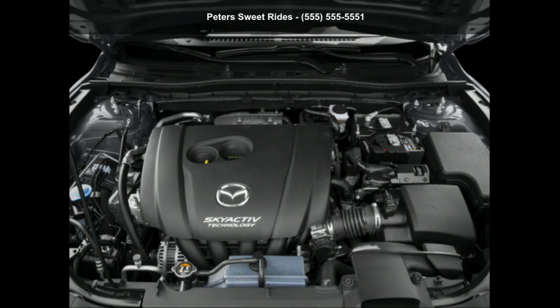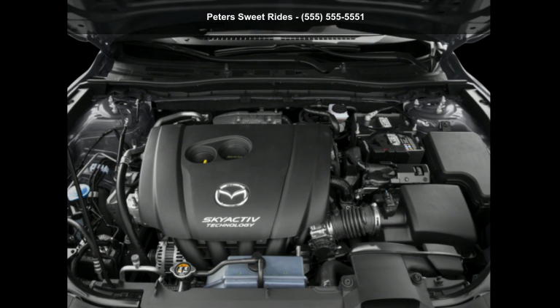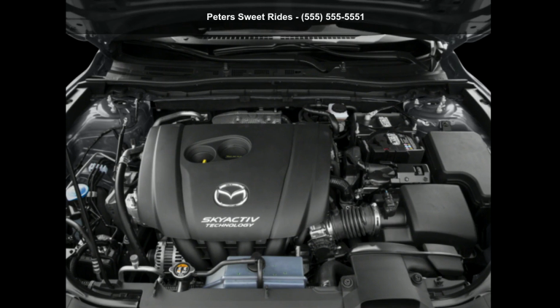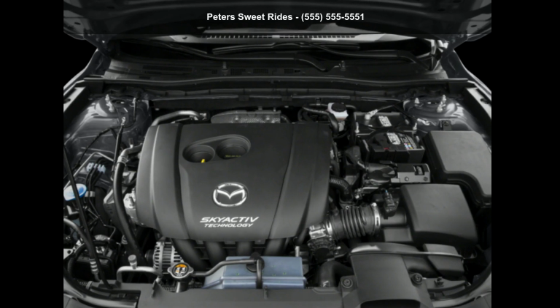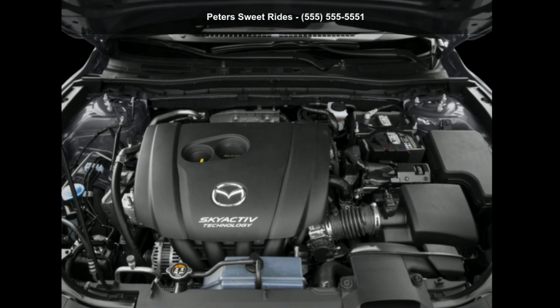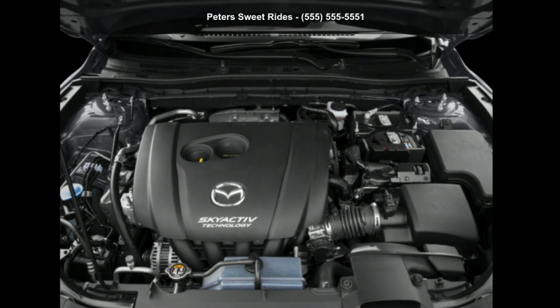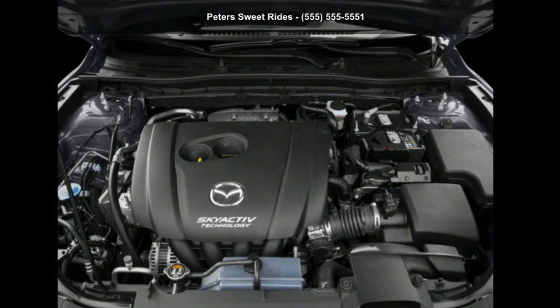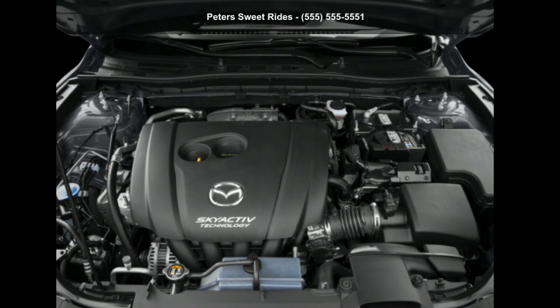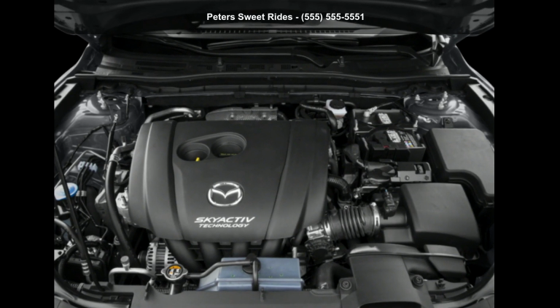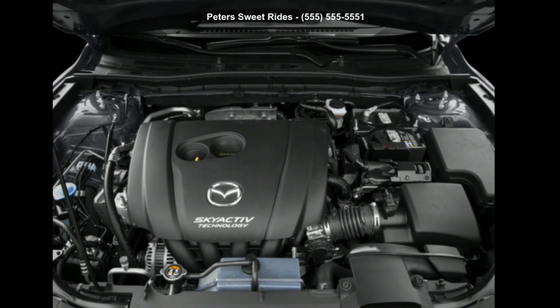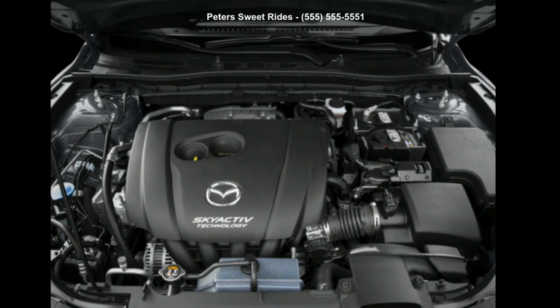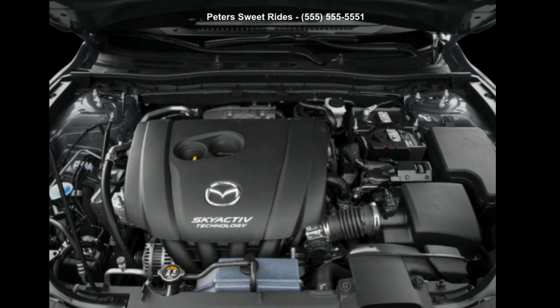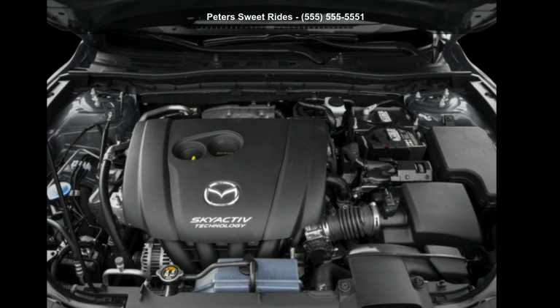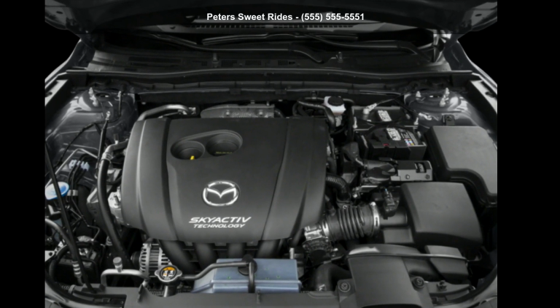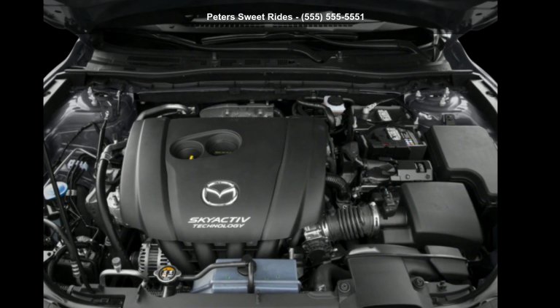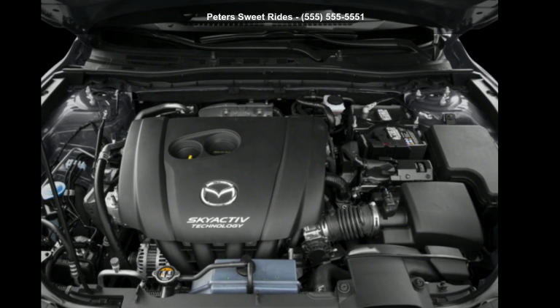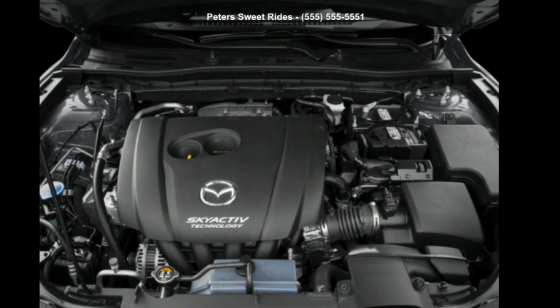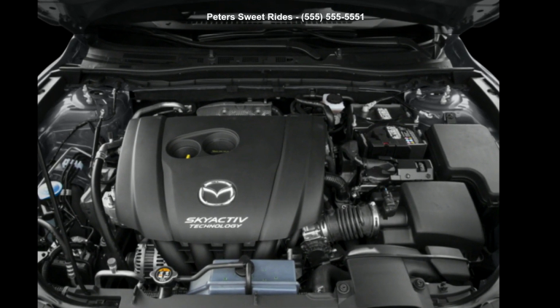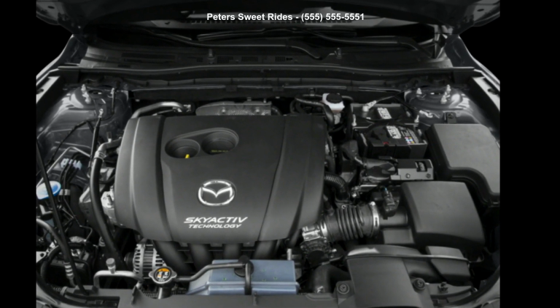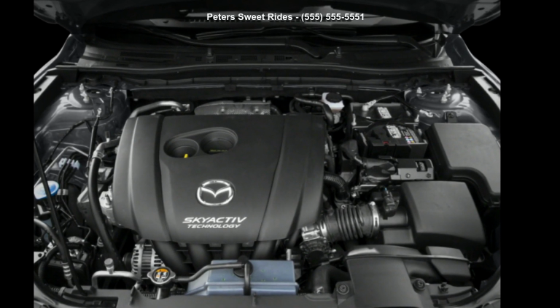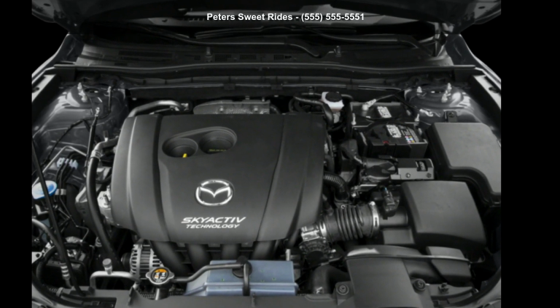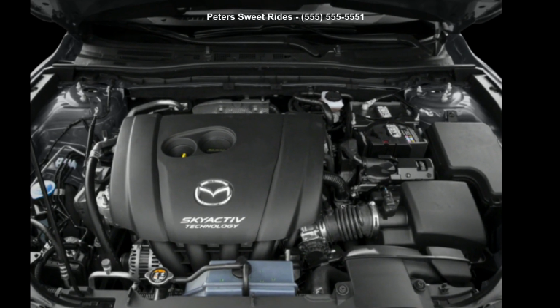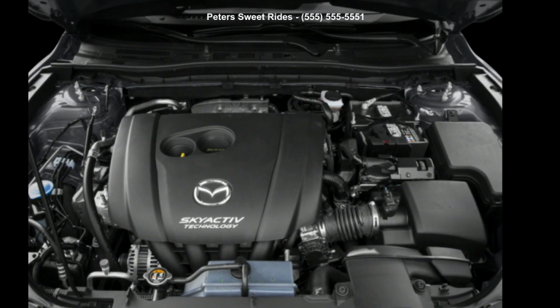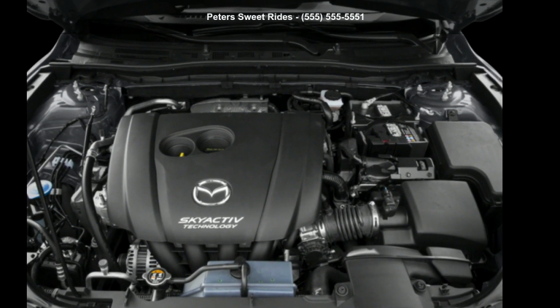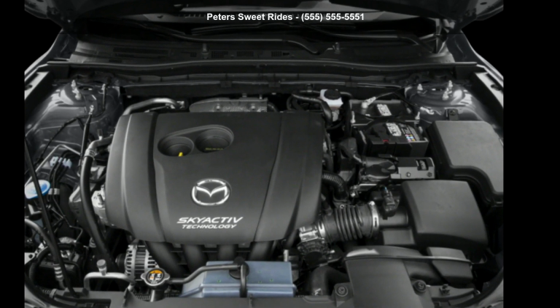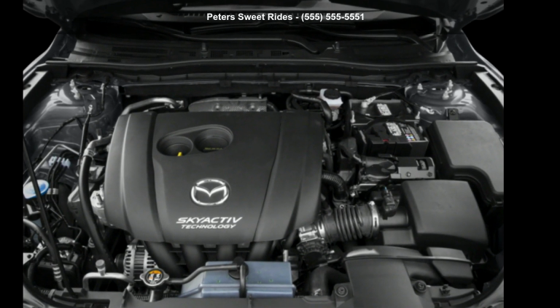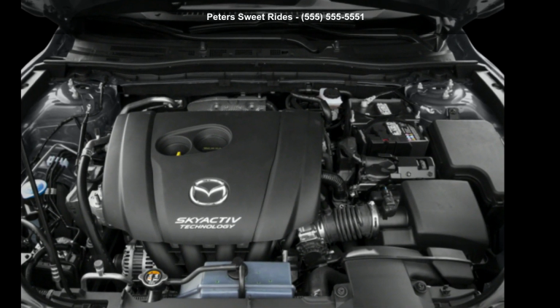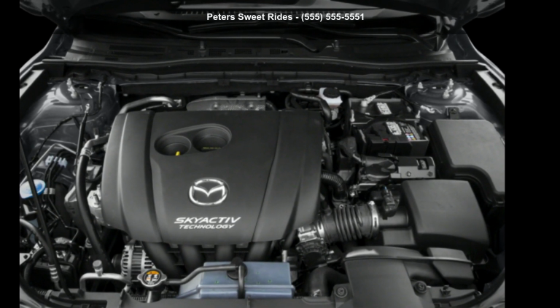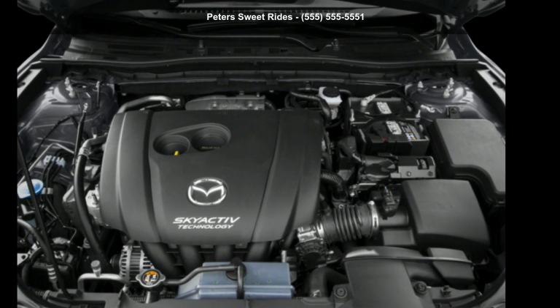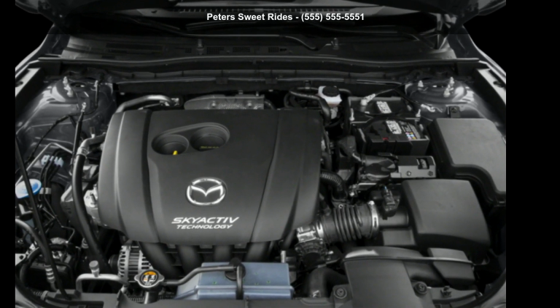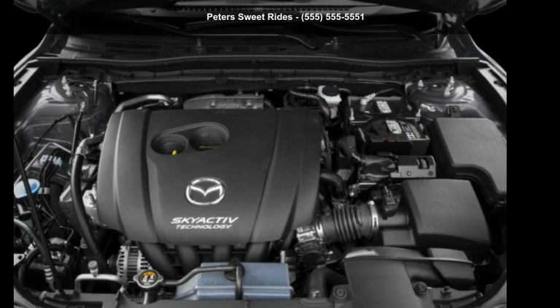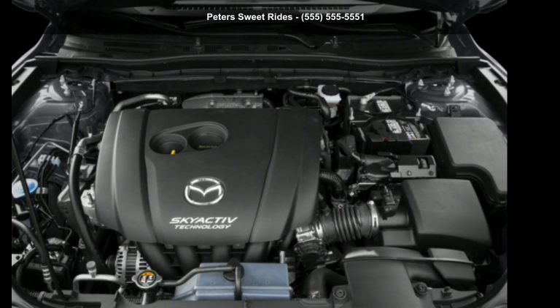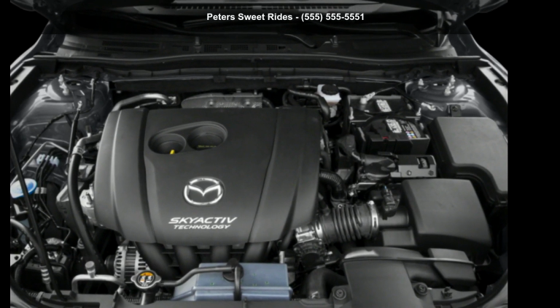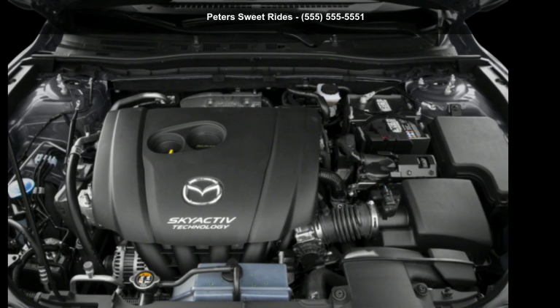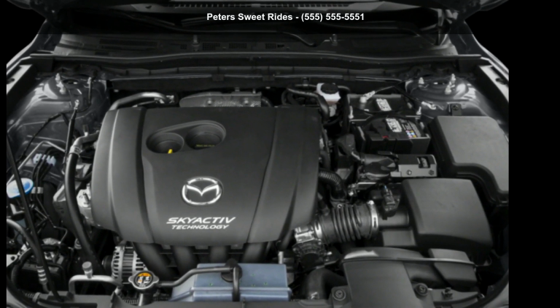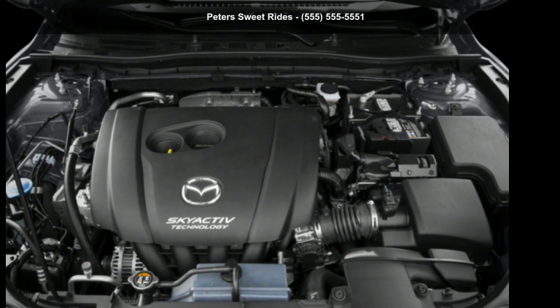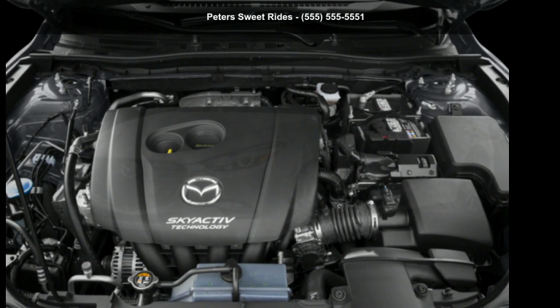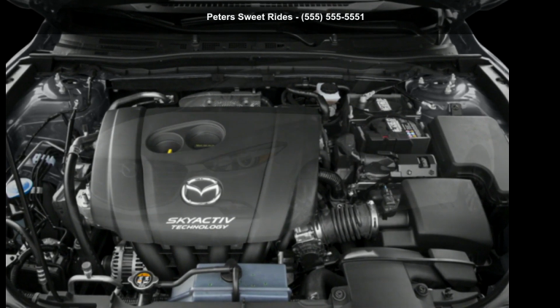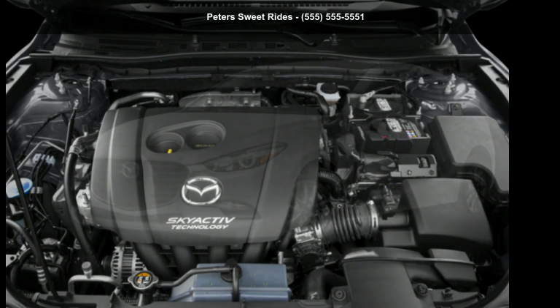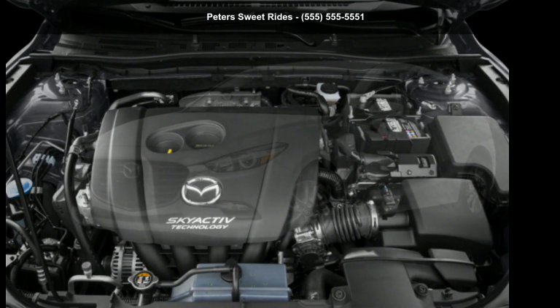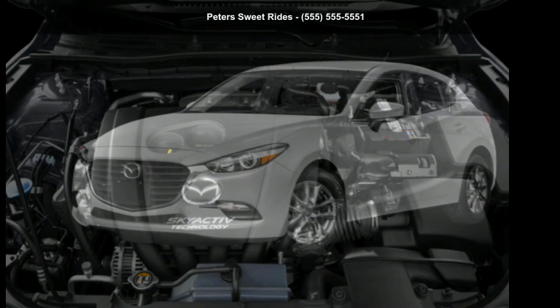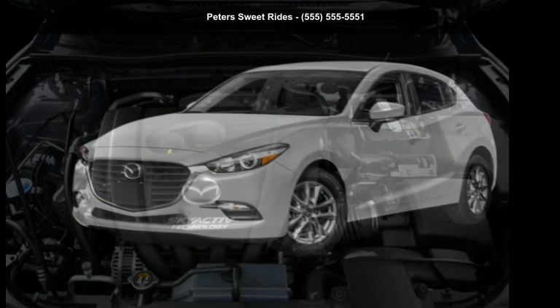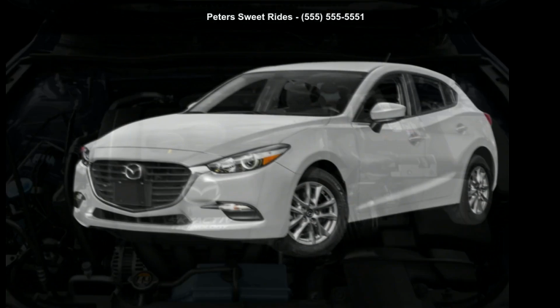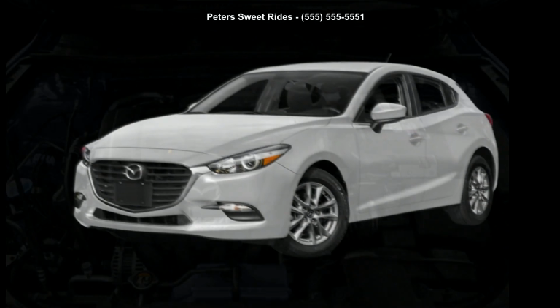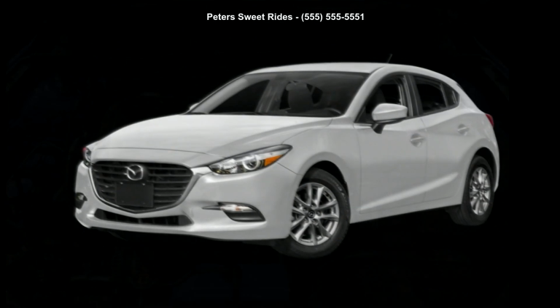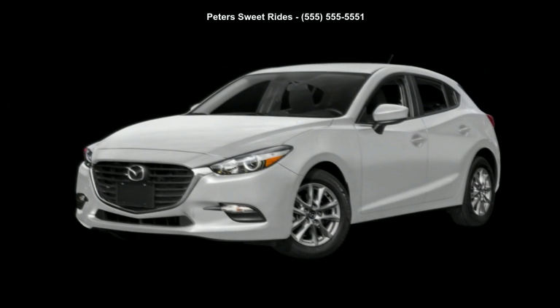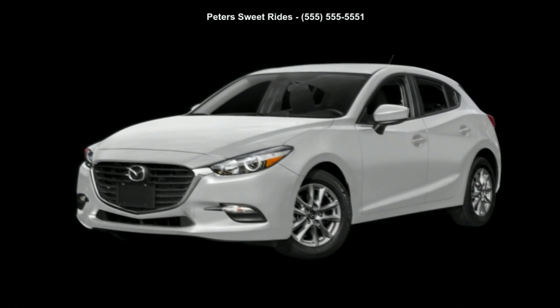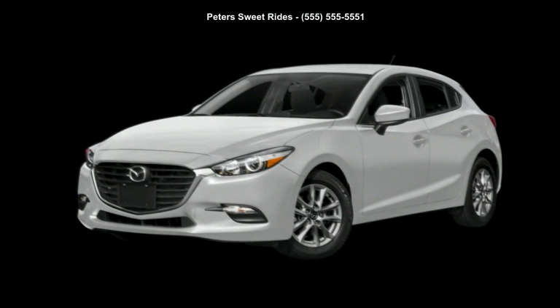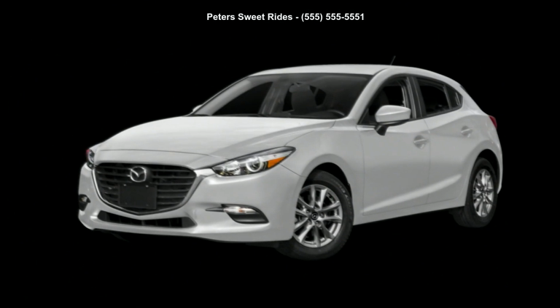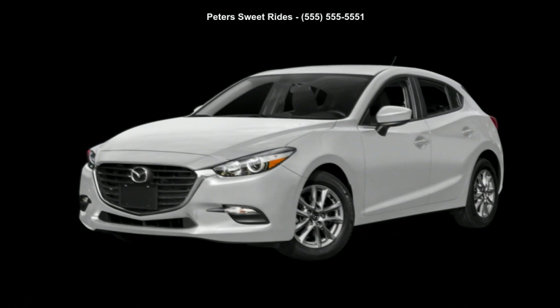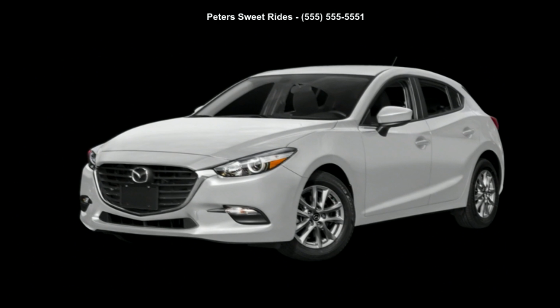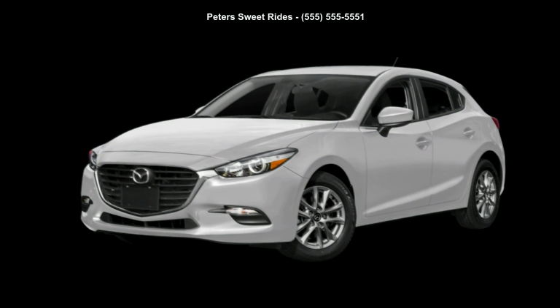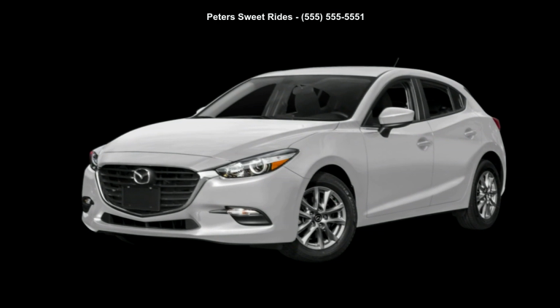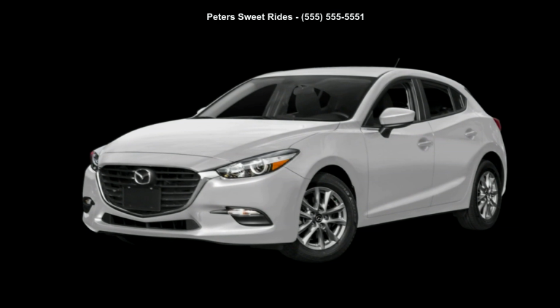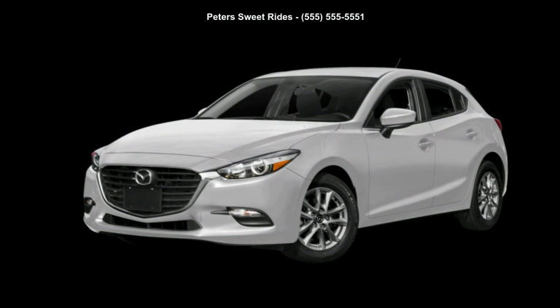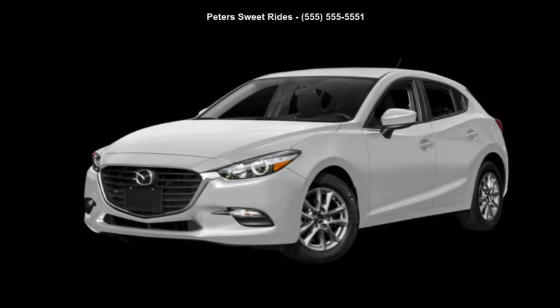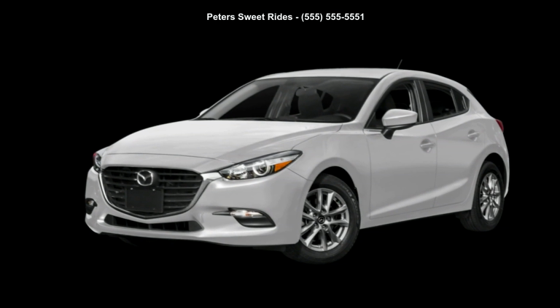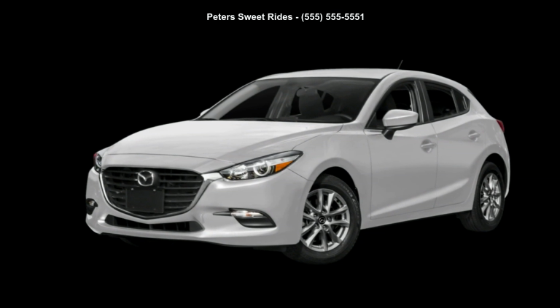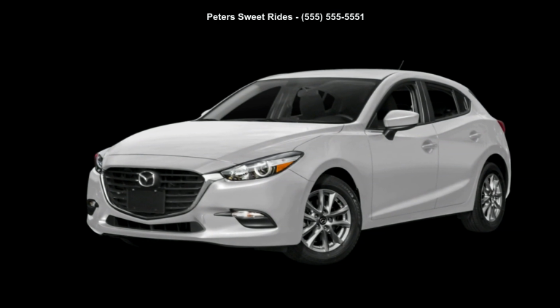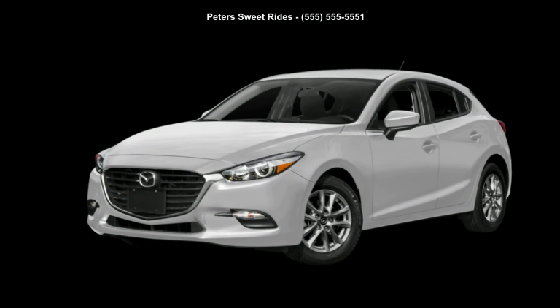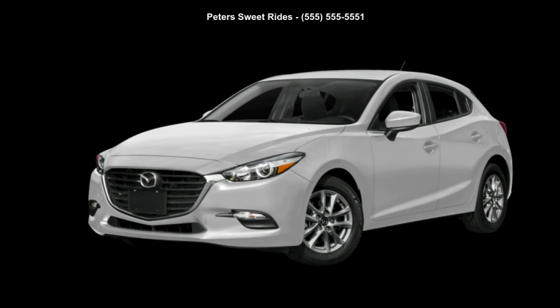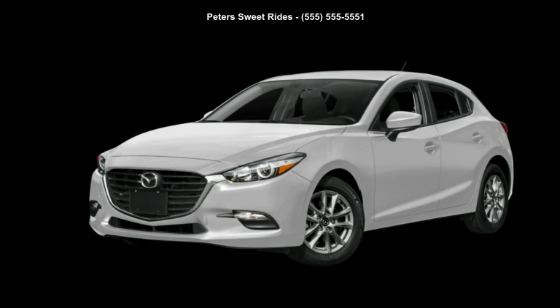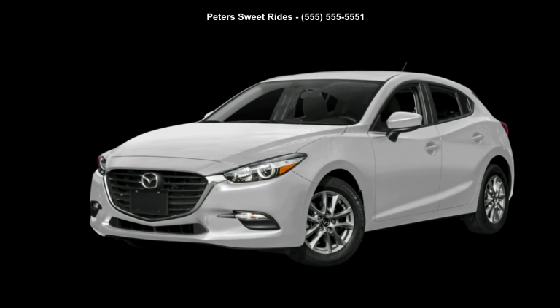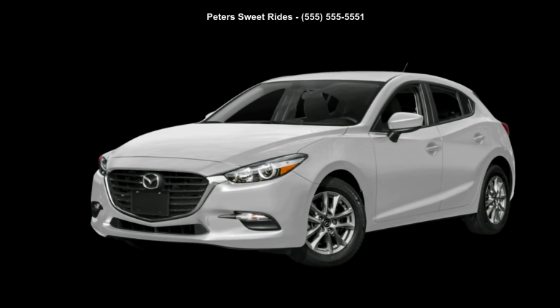Arrive in style with this 2017 Mazda 3GX. This may be the set of wheels you've been looking for.